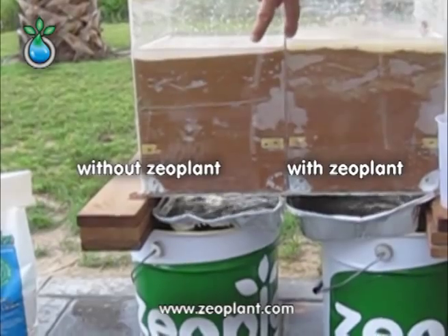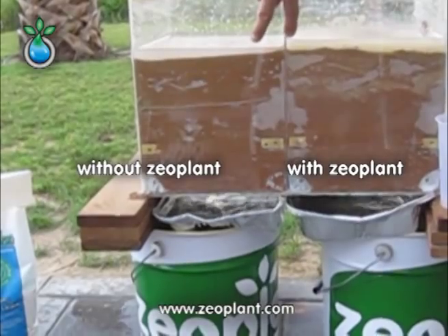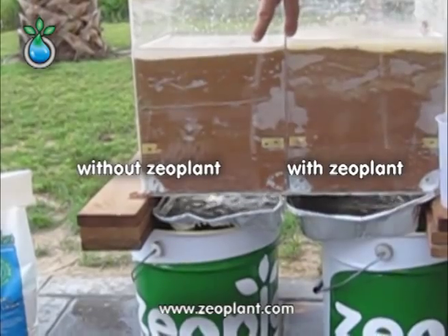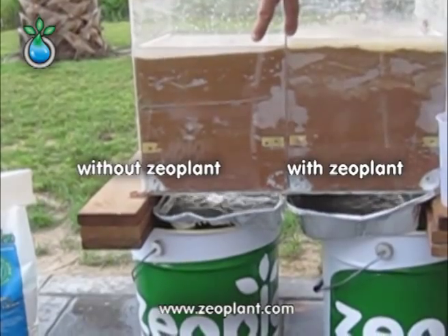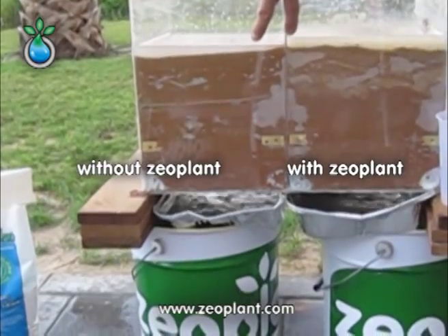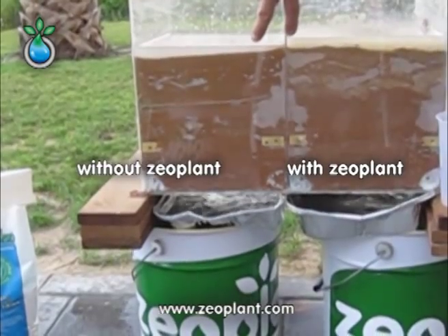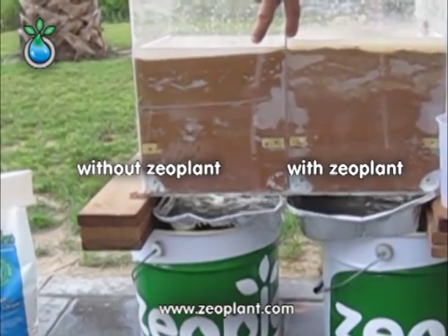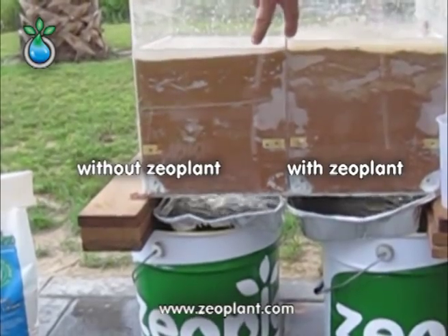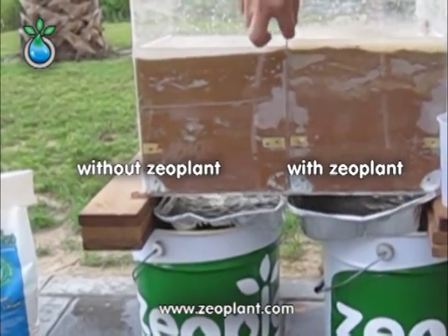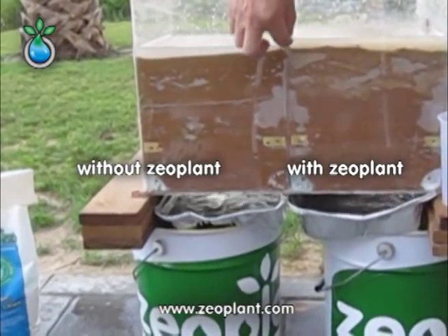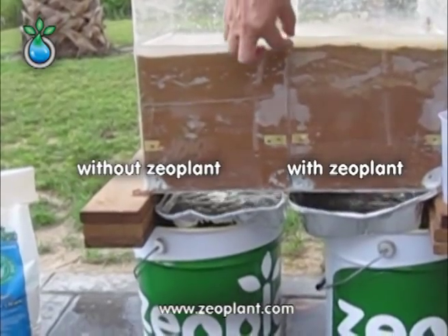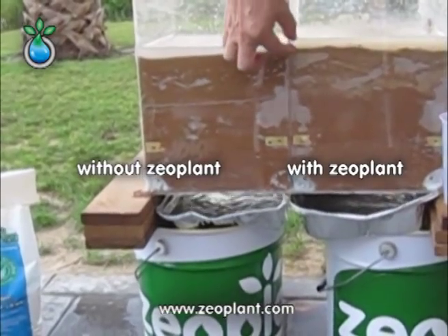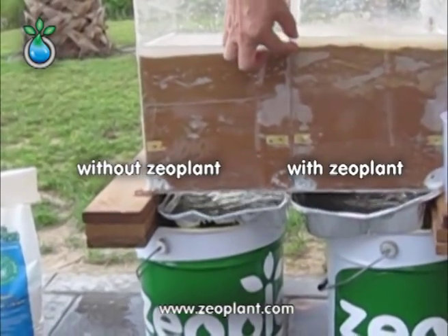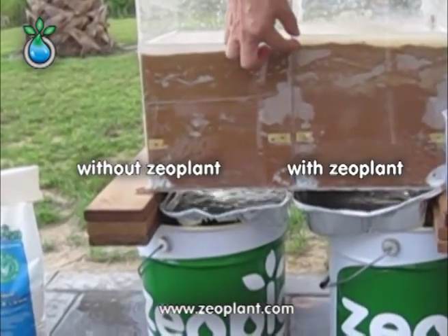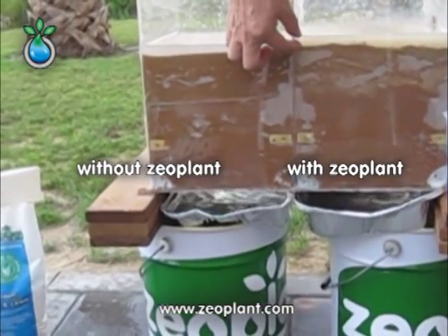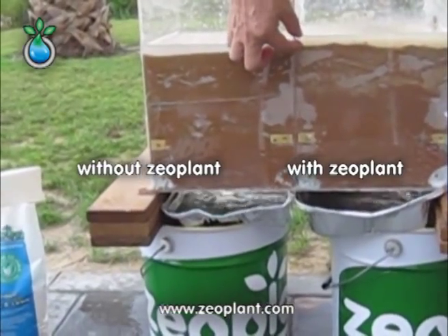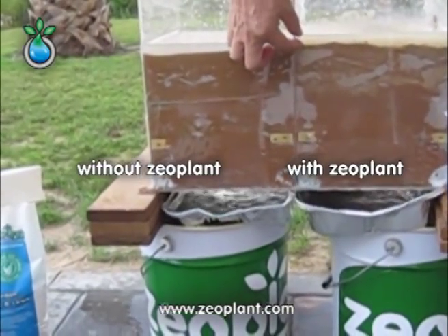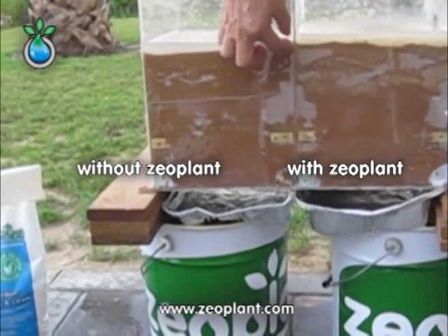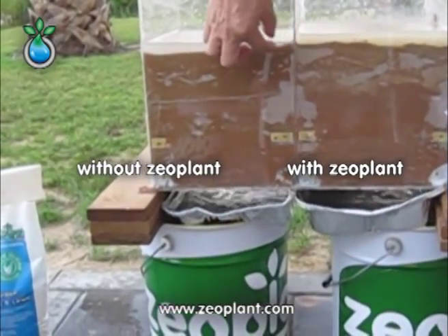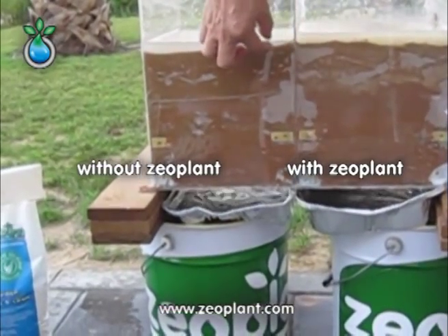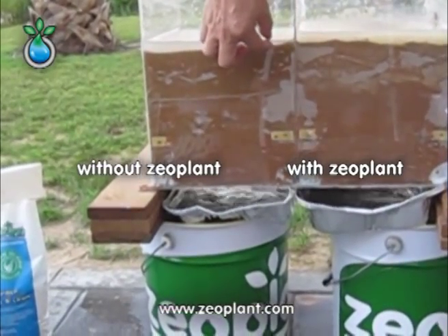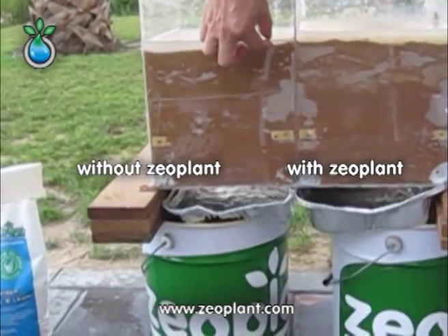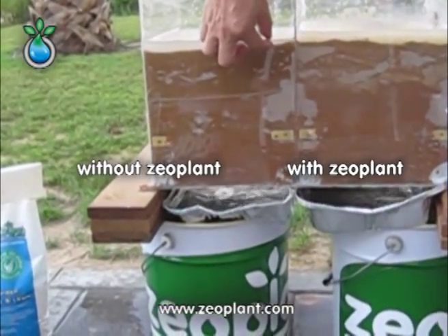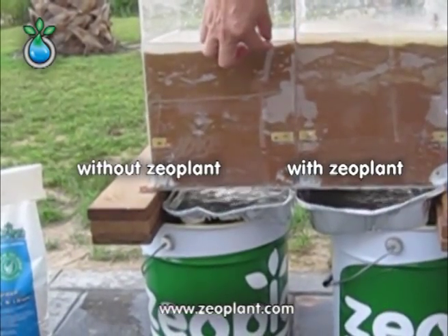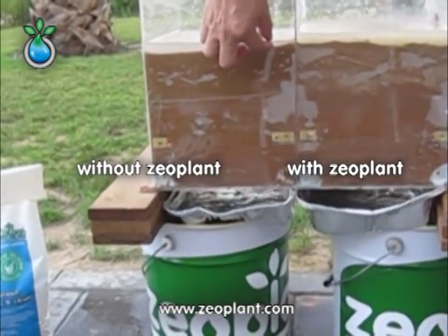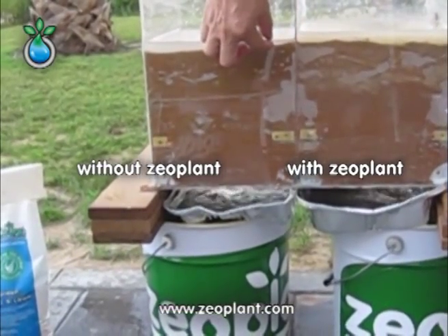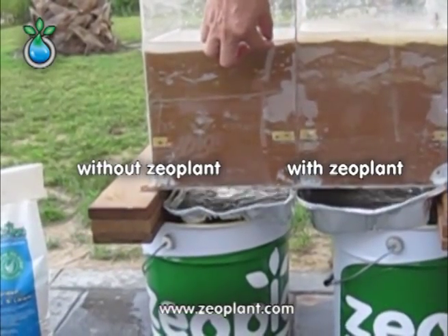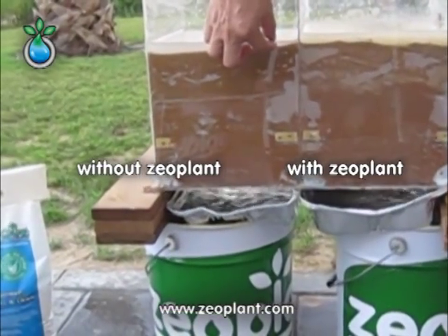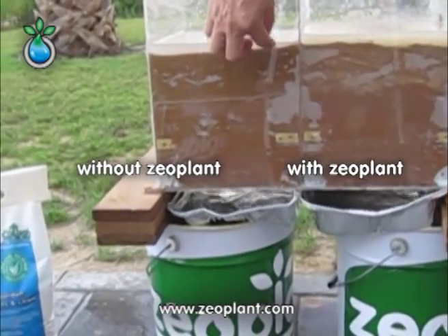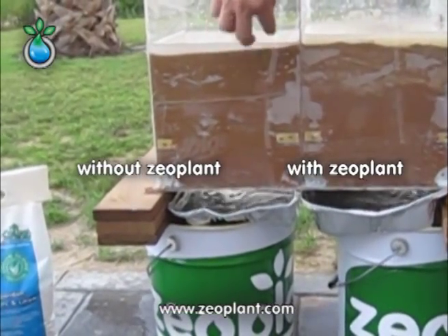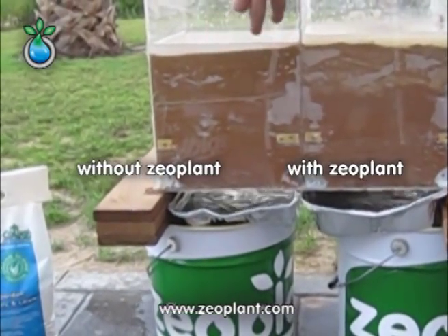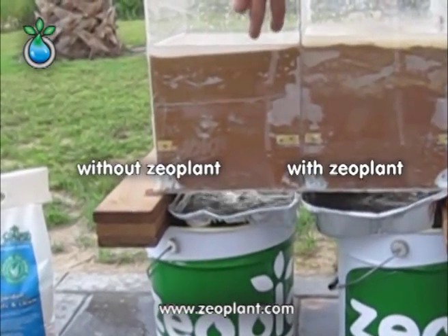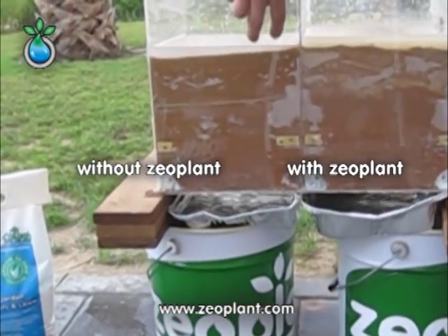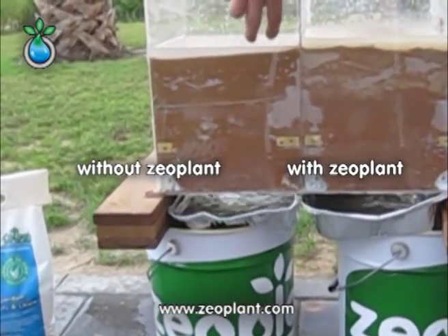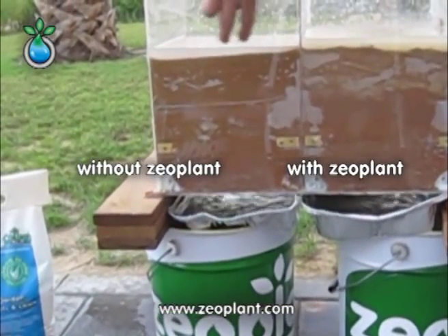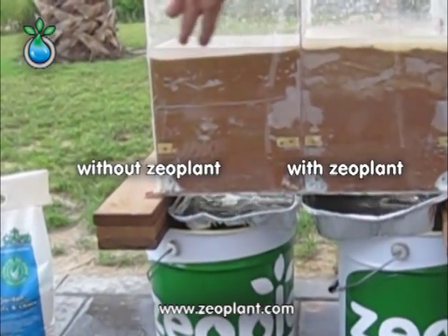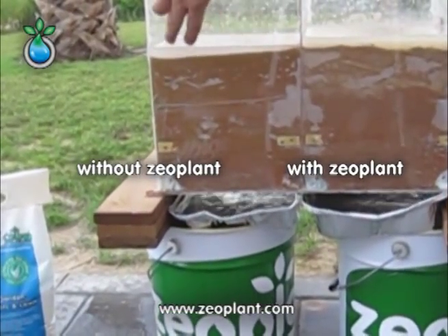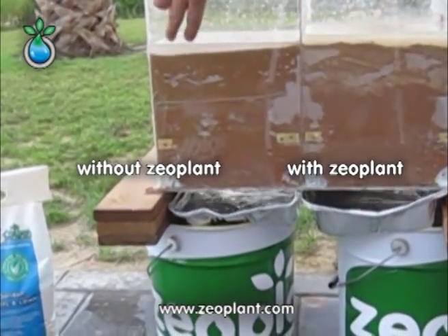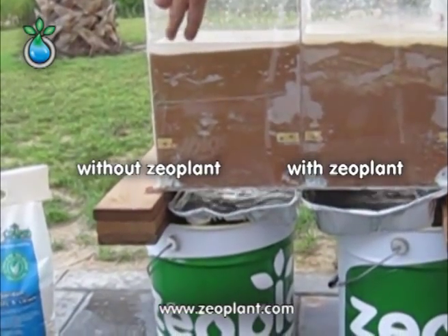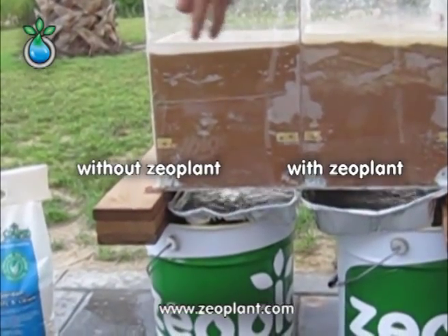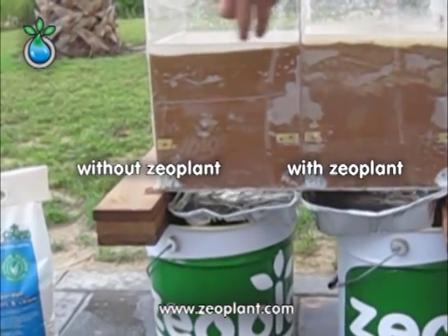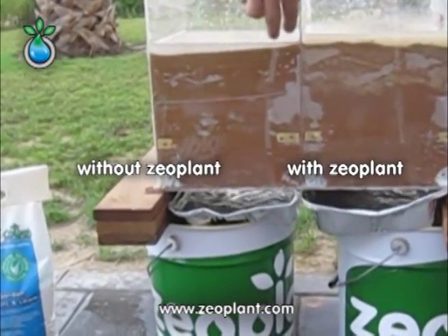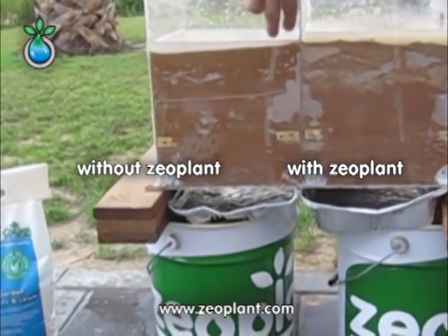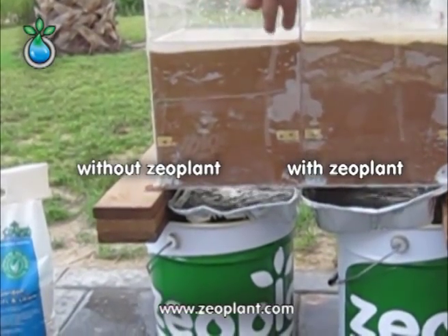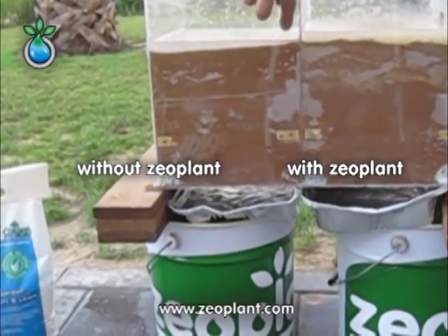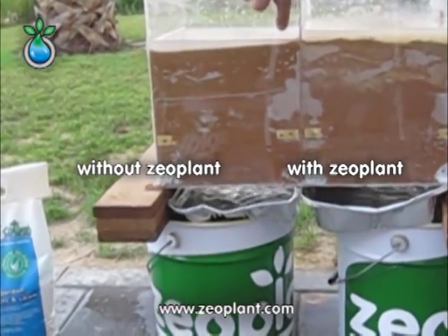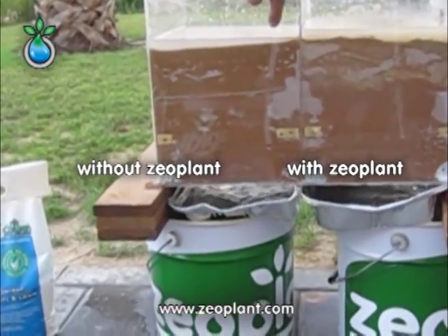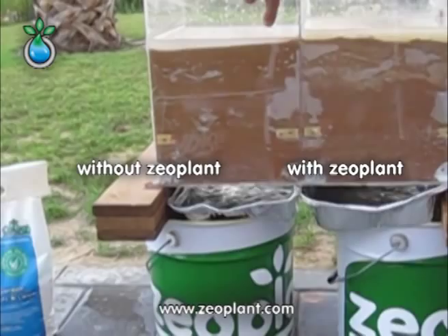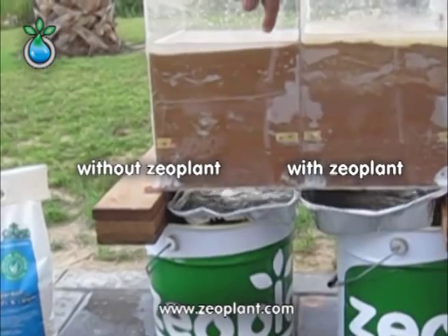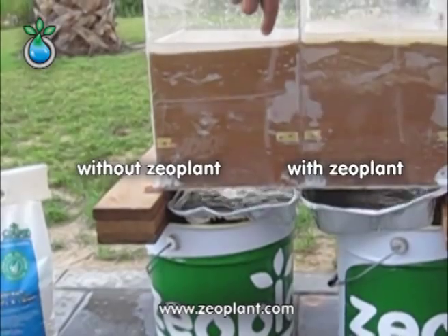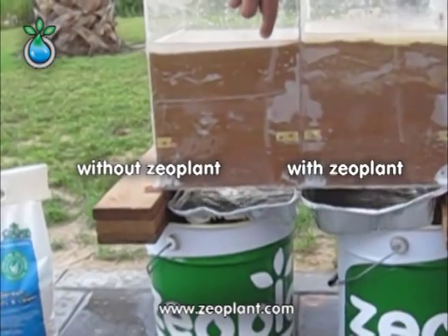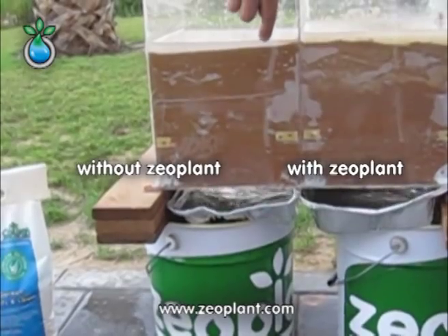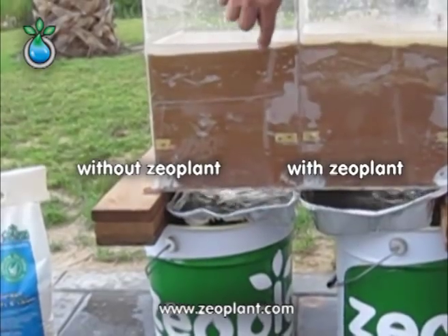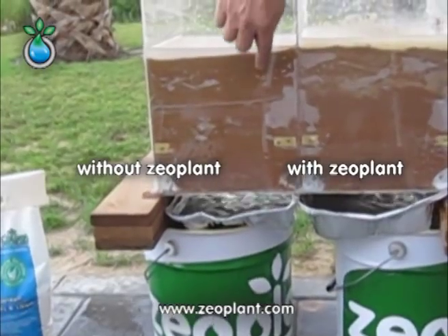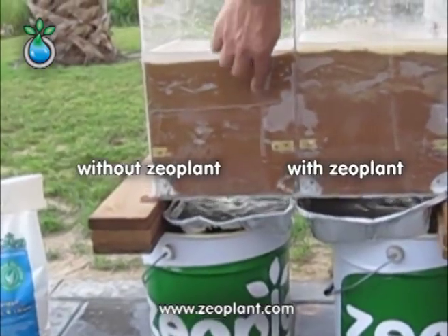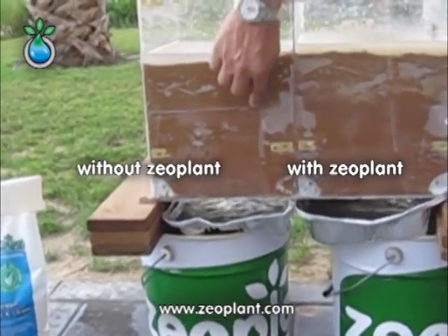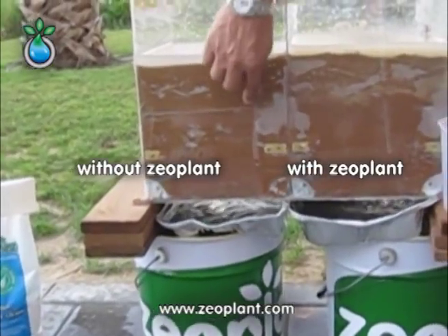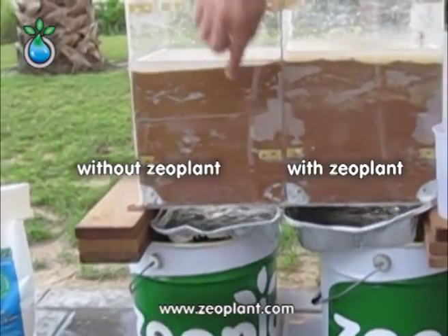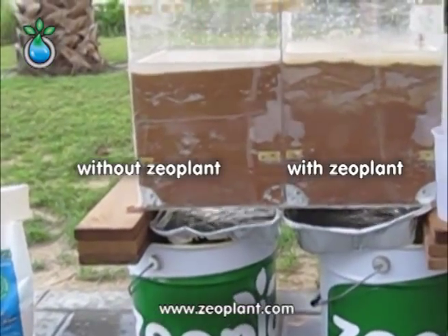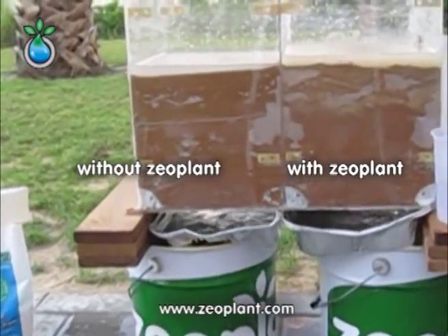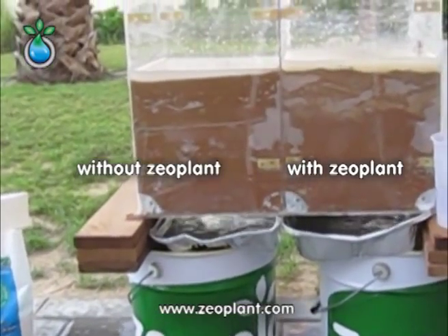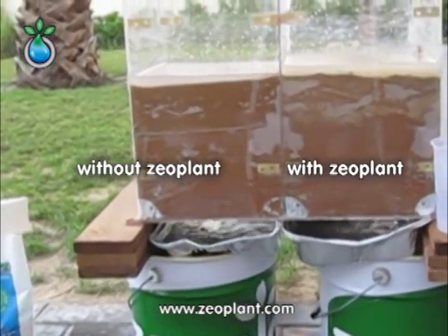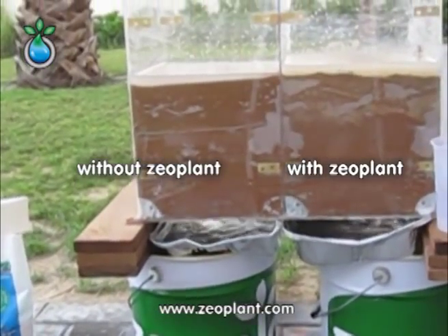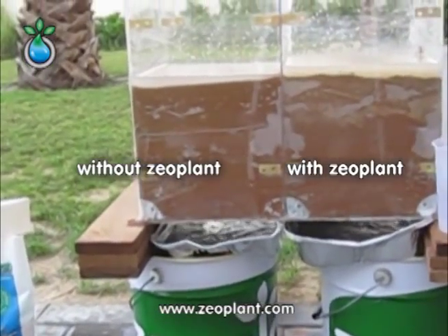Again, let us just have a look at the excess water which is just standing on the top and how fast it is going through.